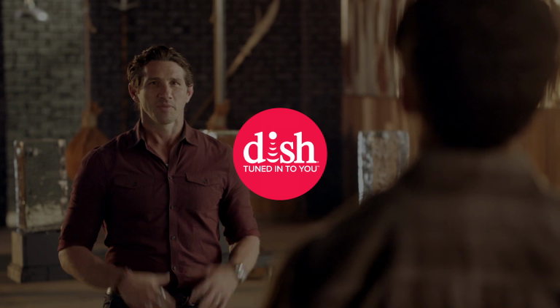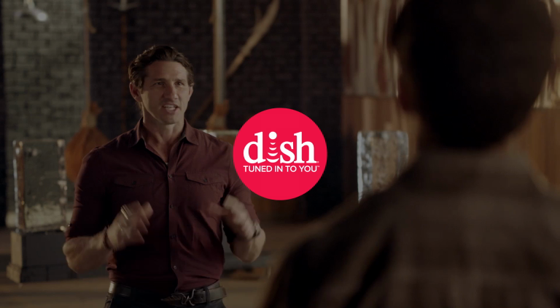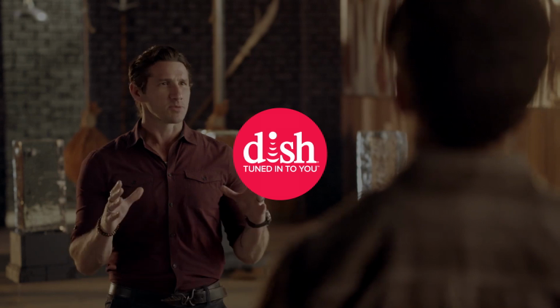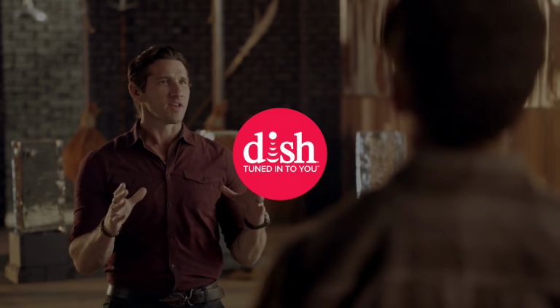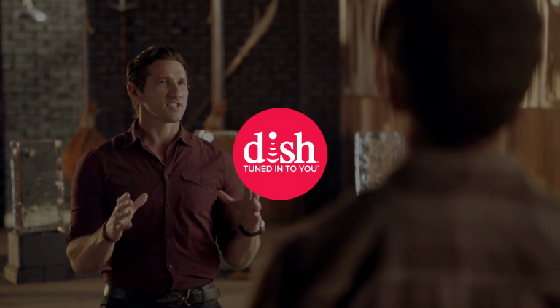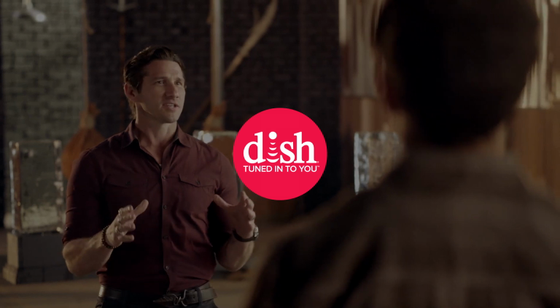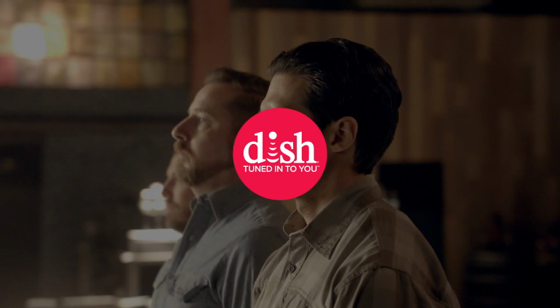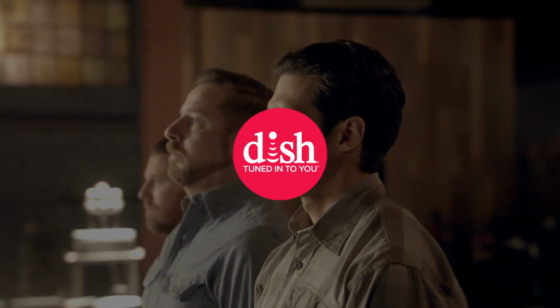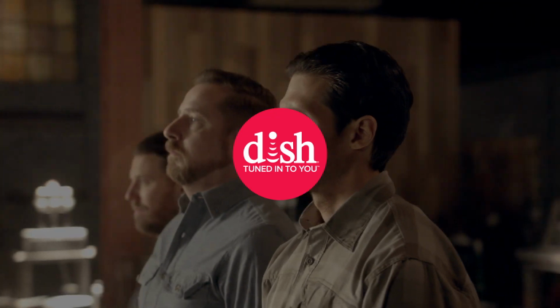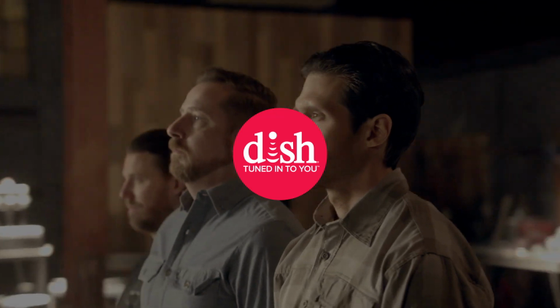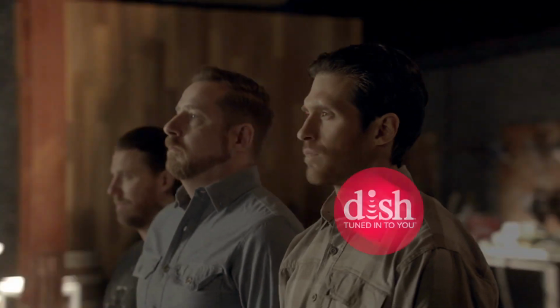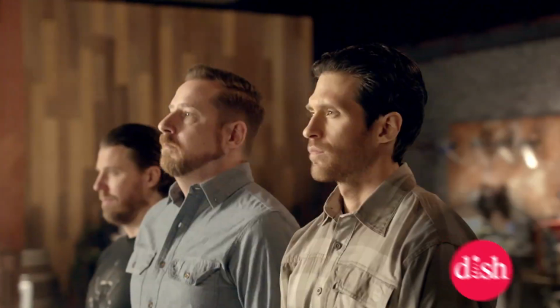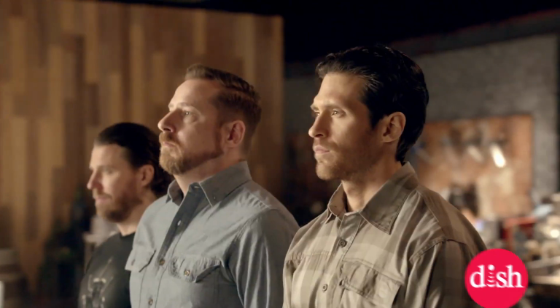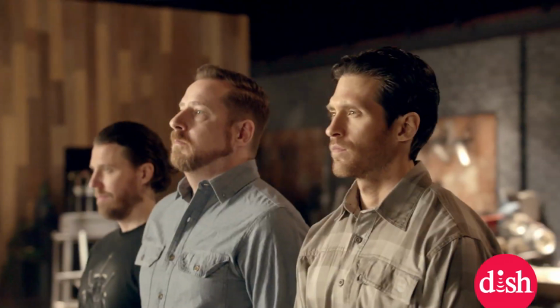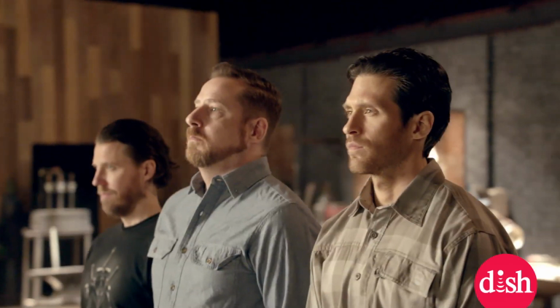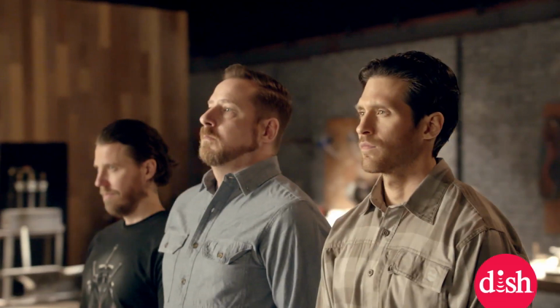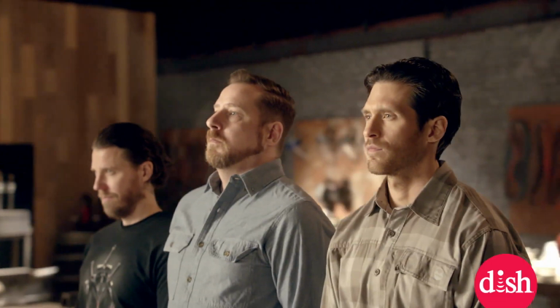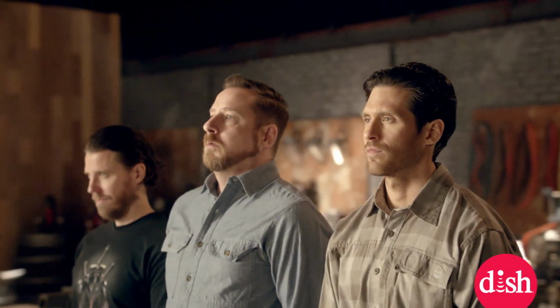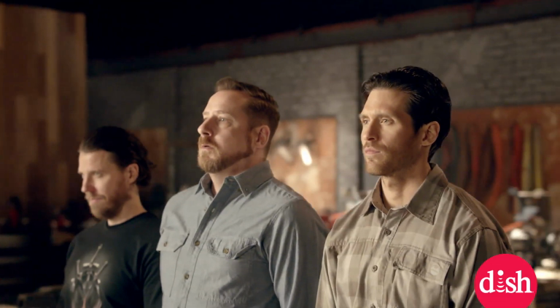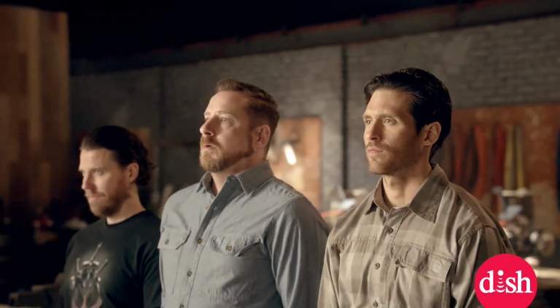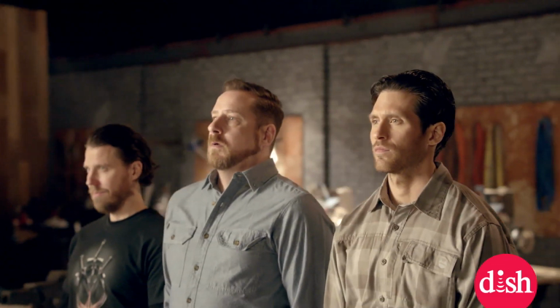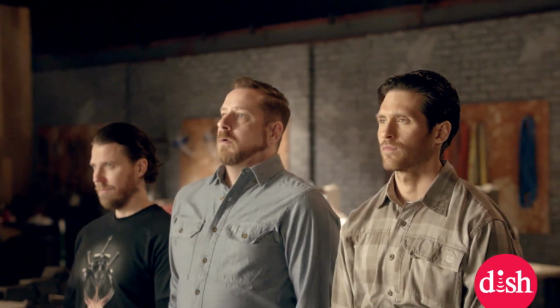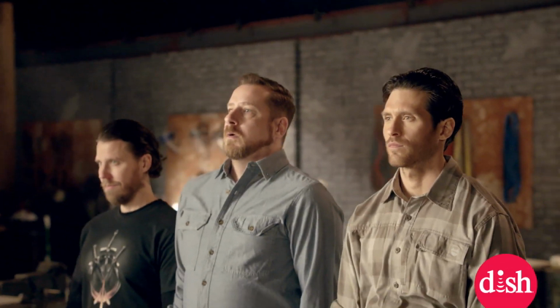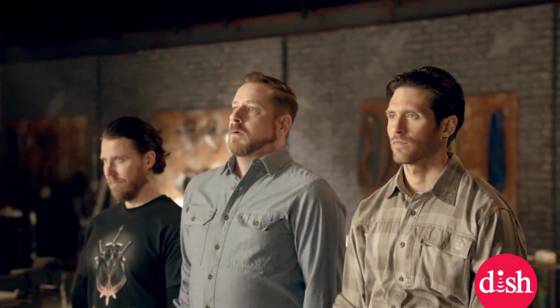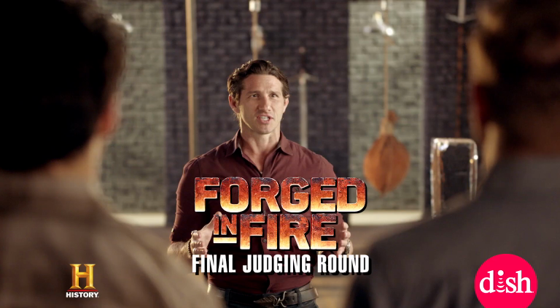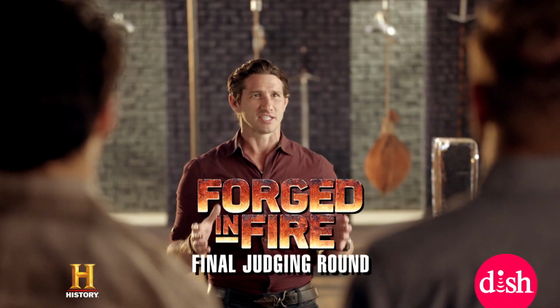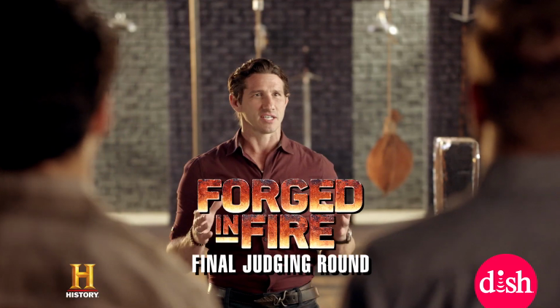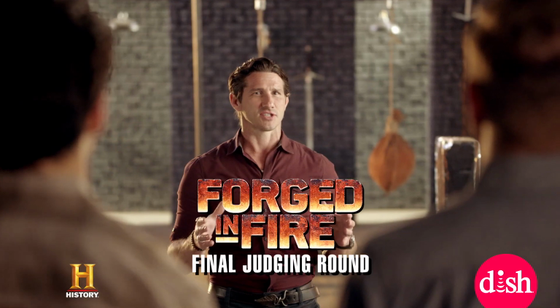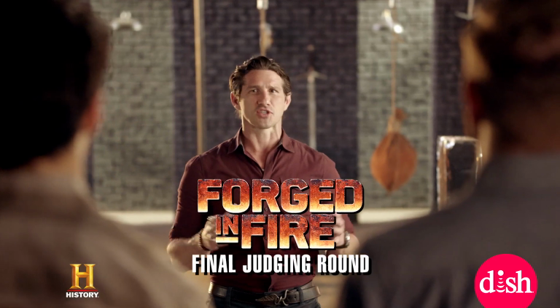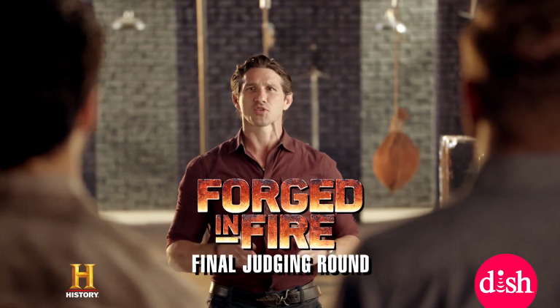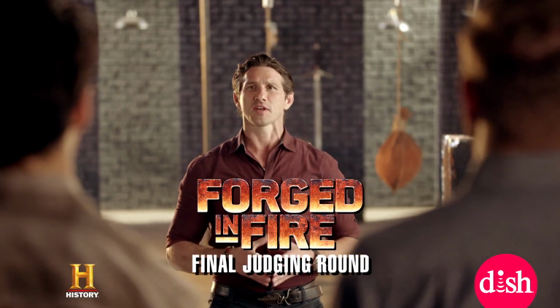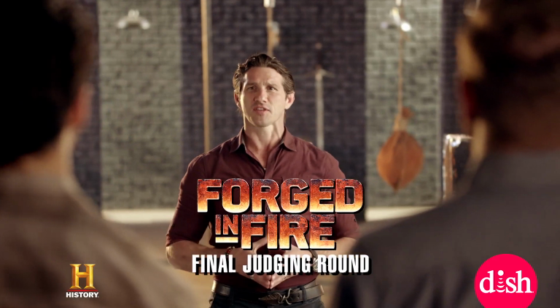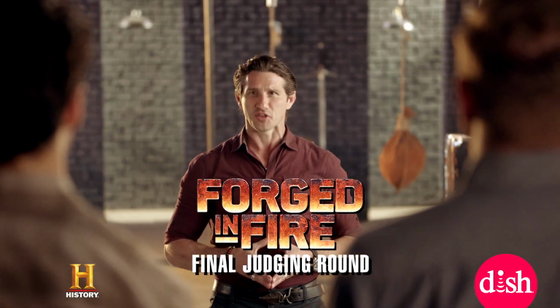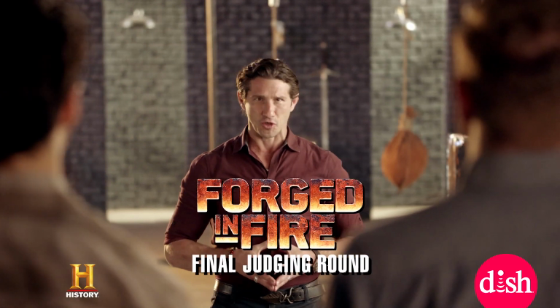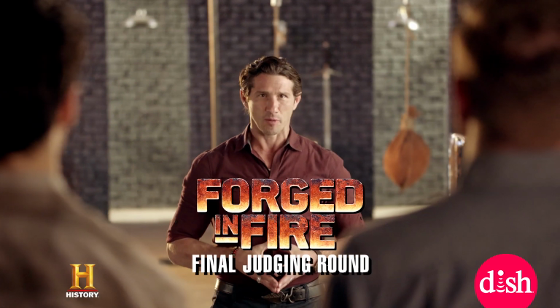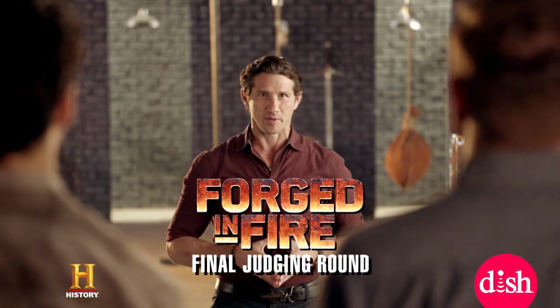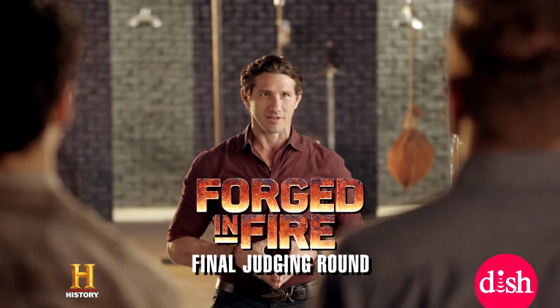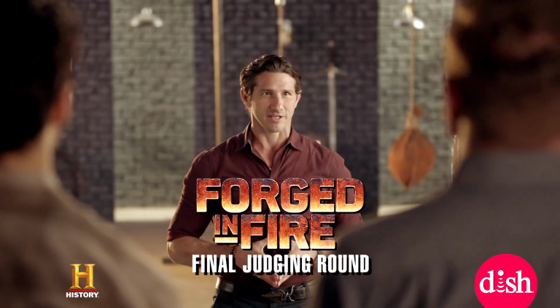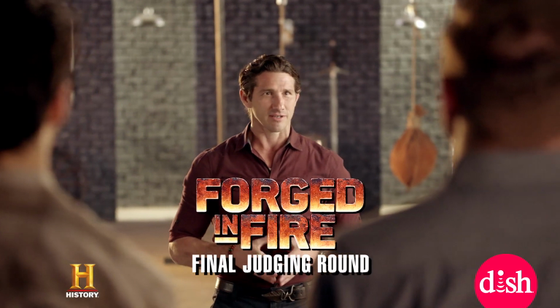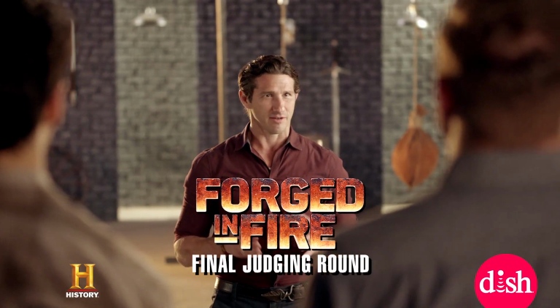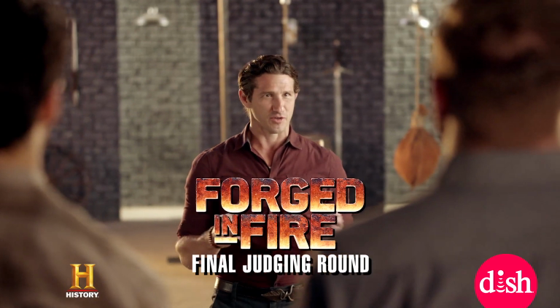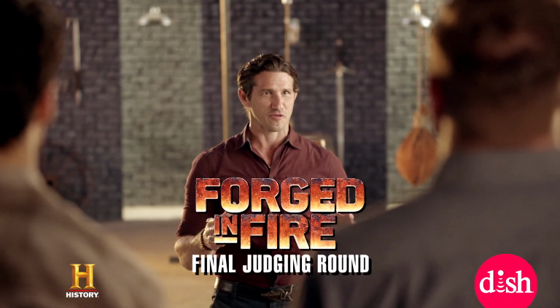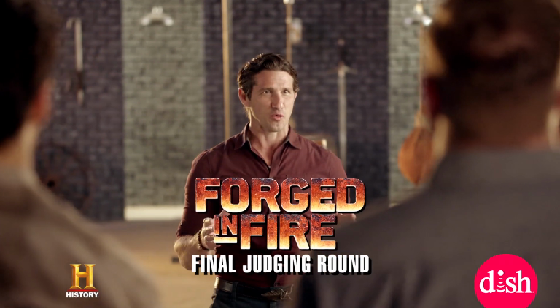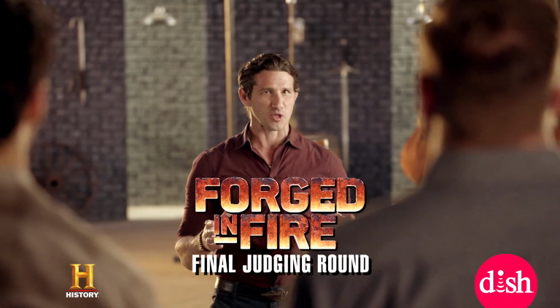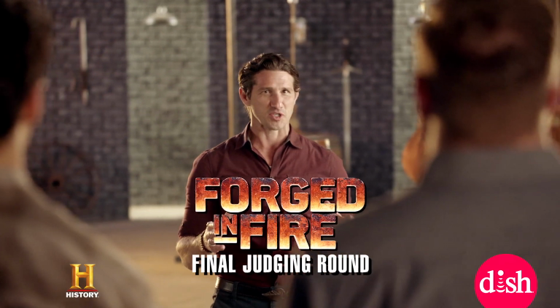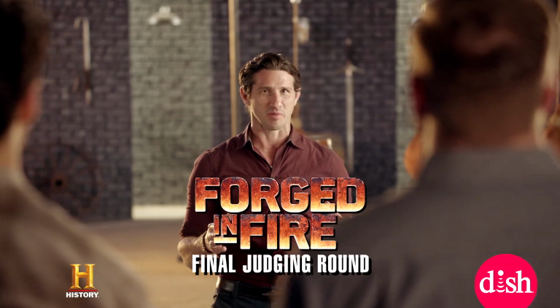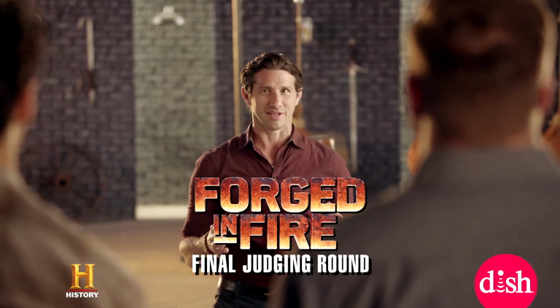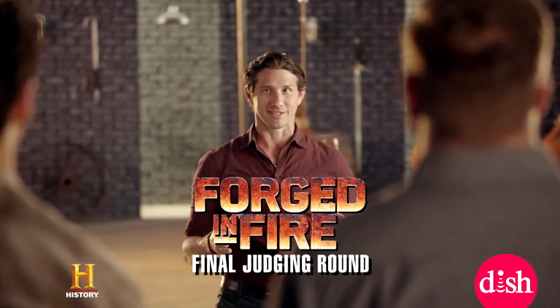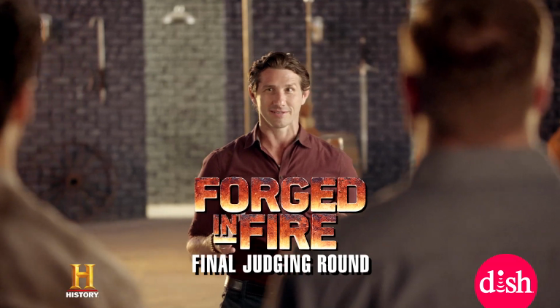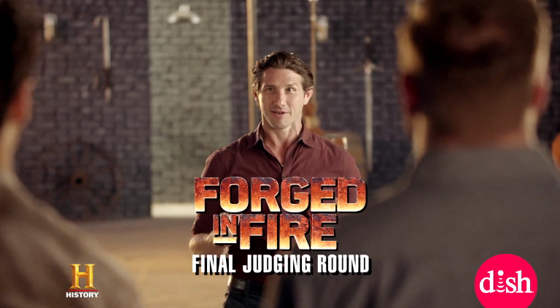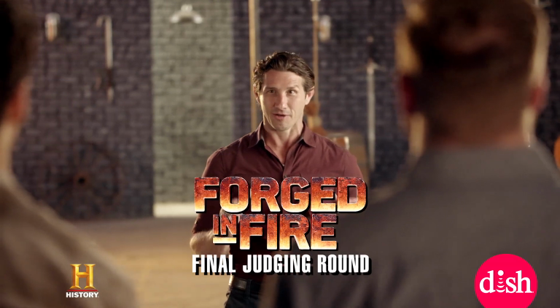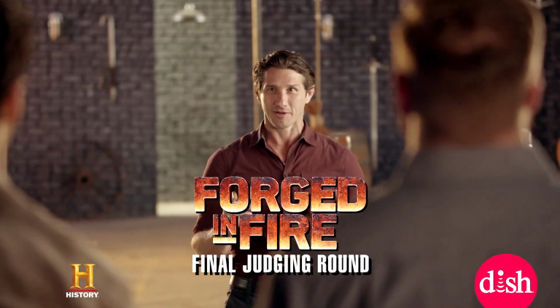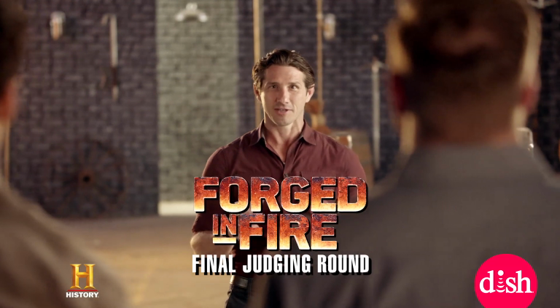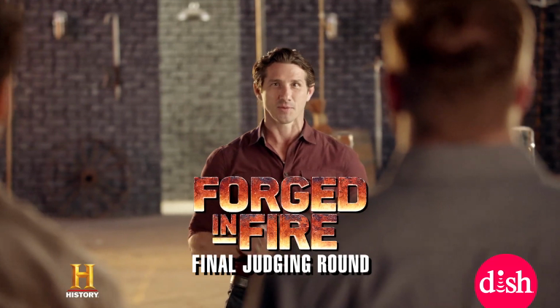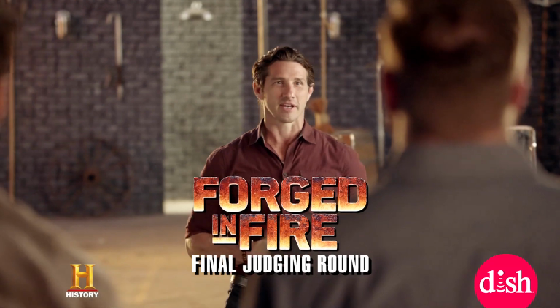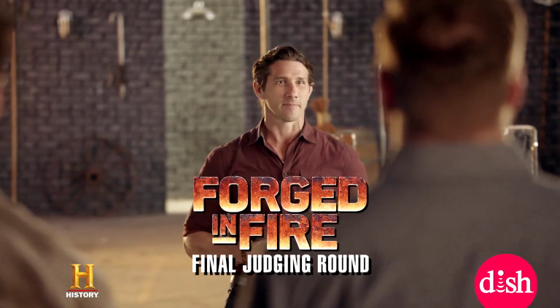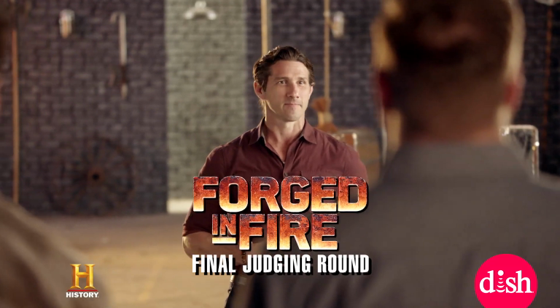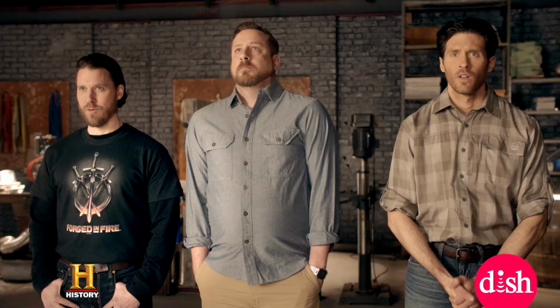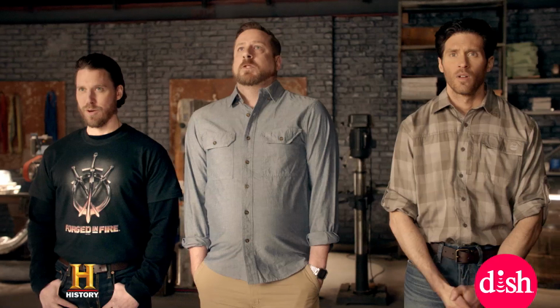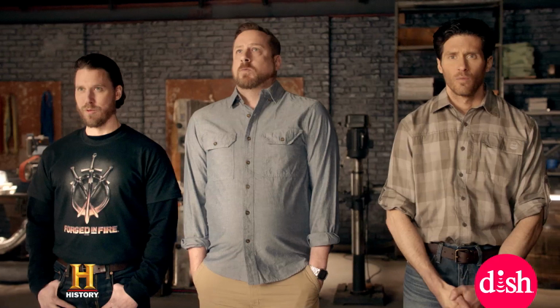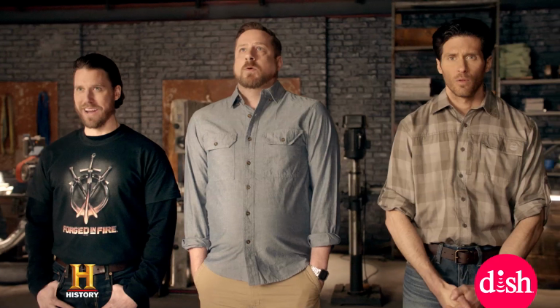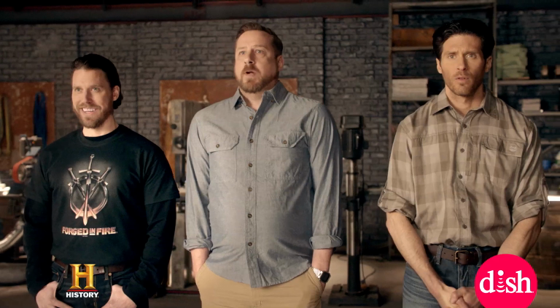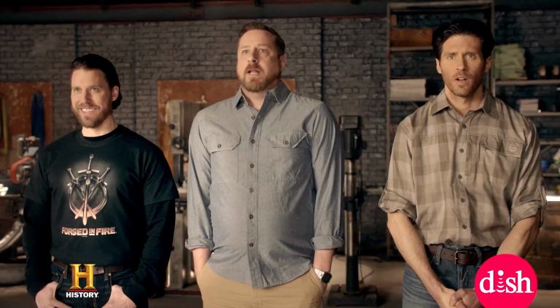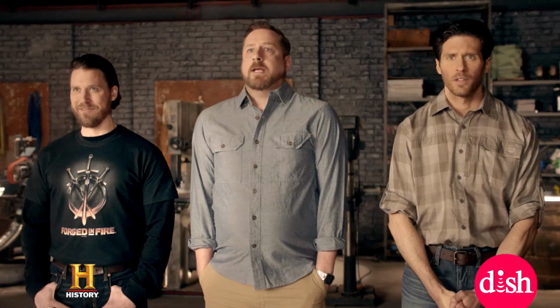Bladesmiths, it's time for the Ice Block Challenge to test the strength and durability of your forged blades. Are you guys ready? We're ready. We're ready.